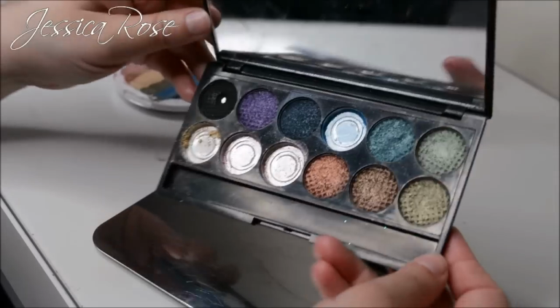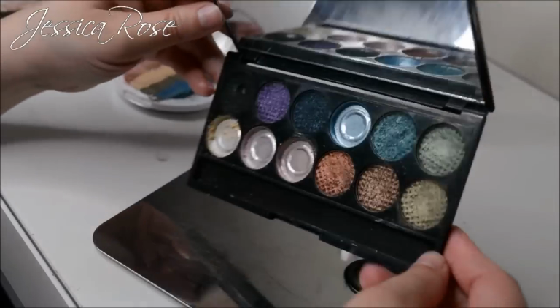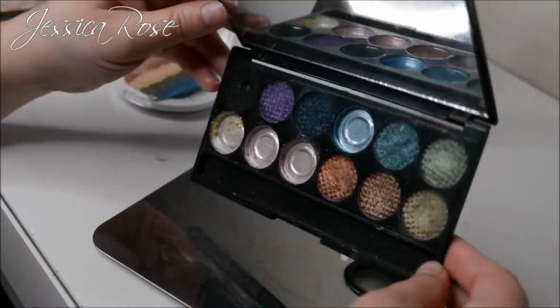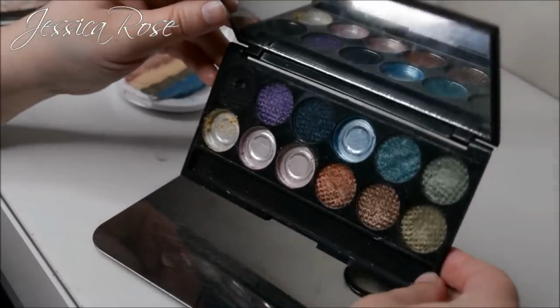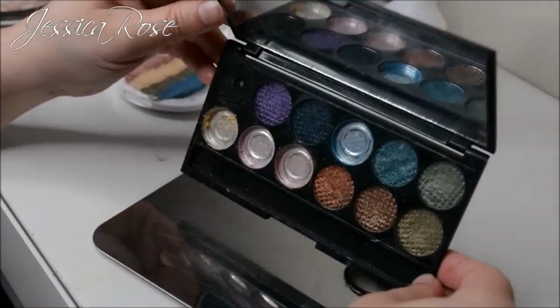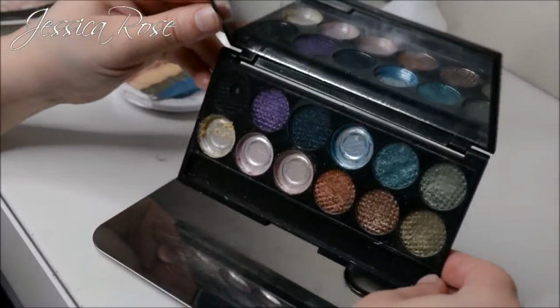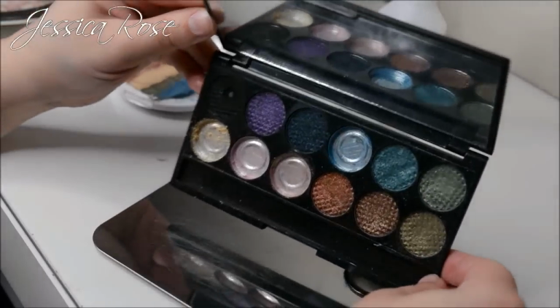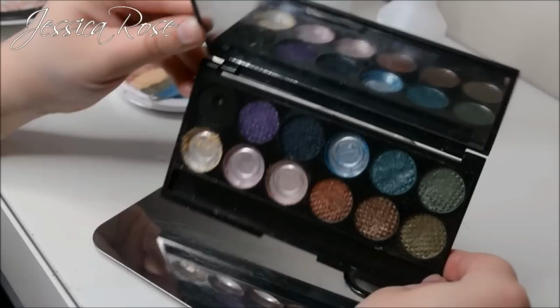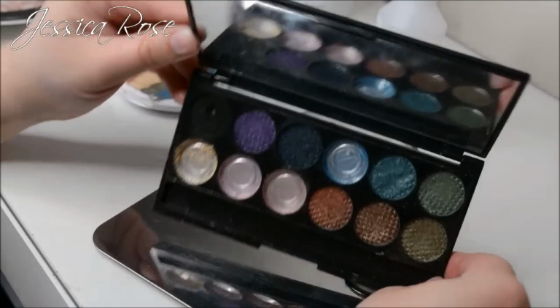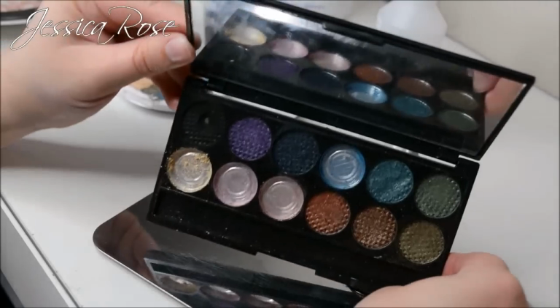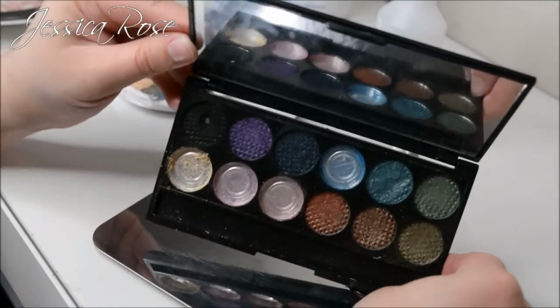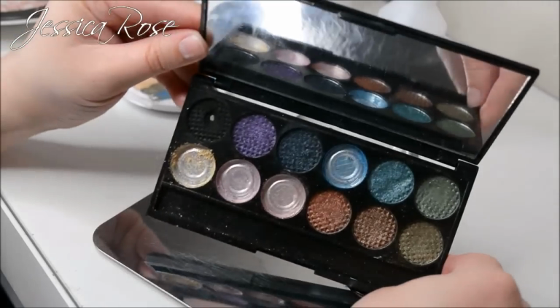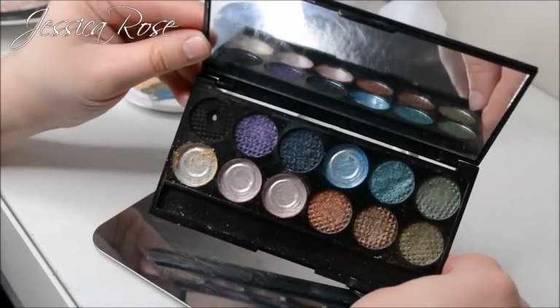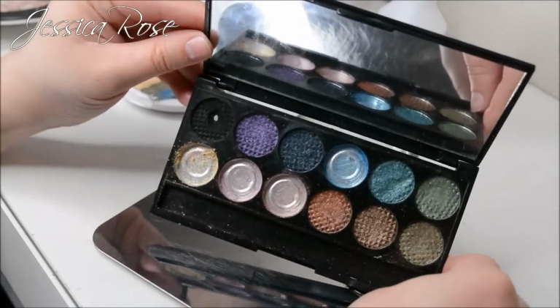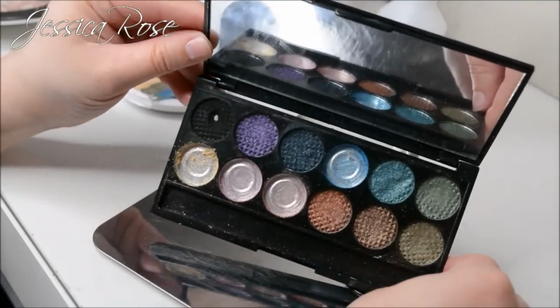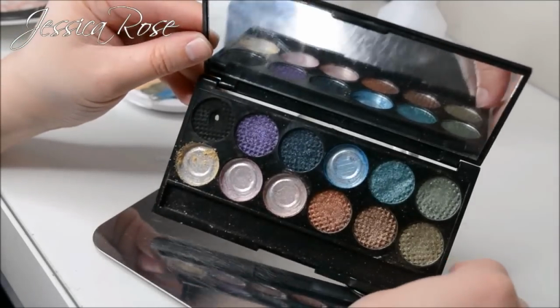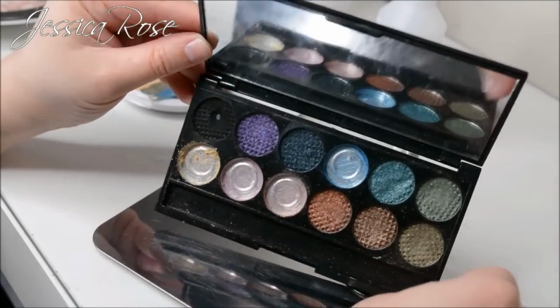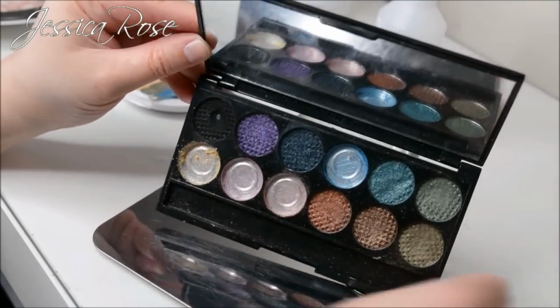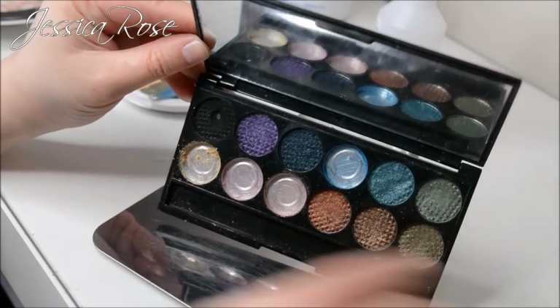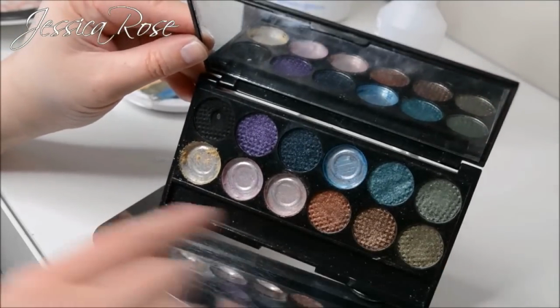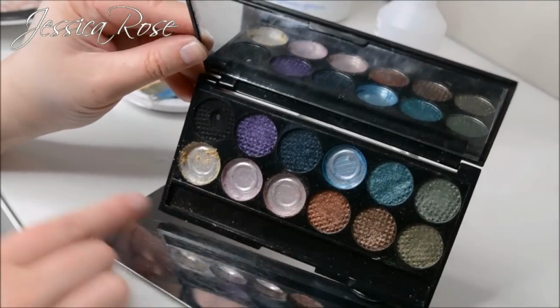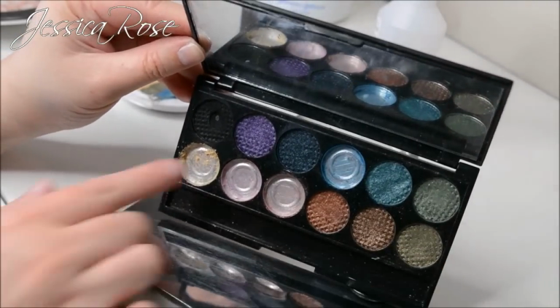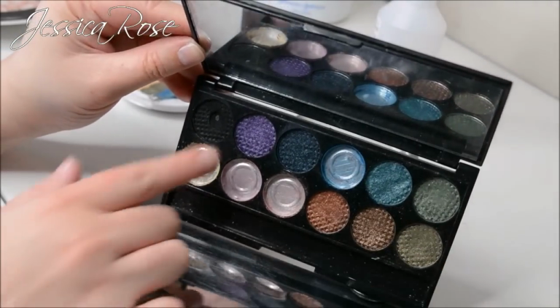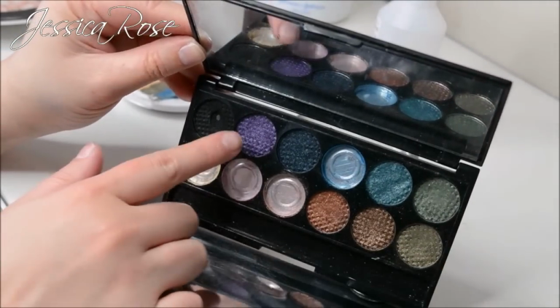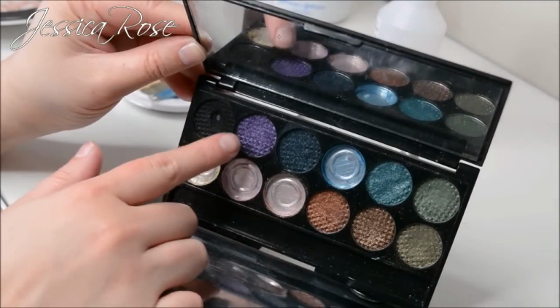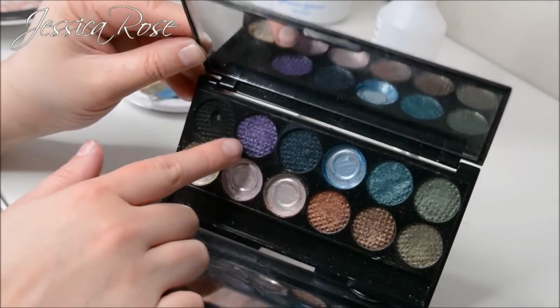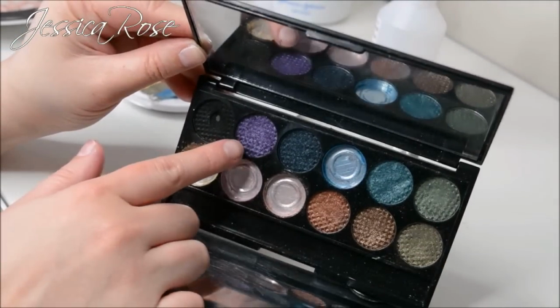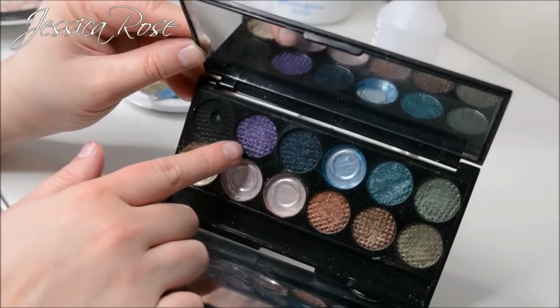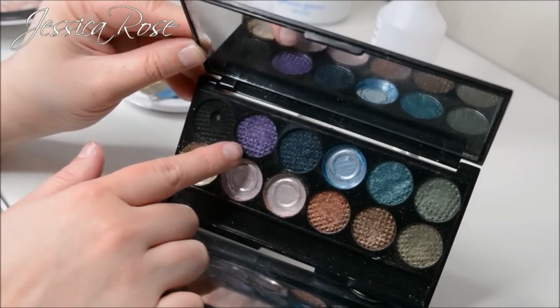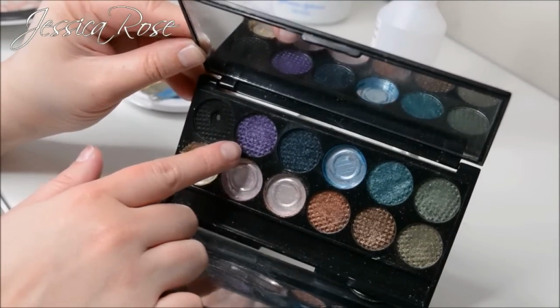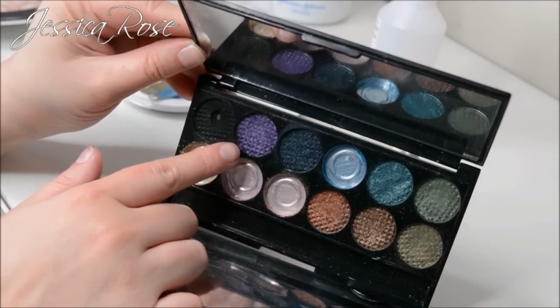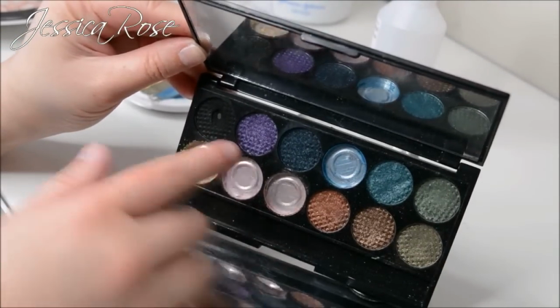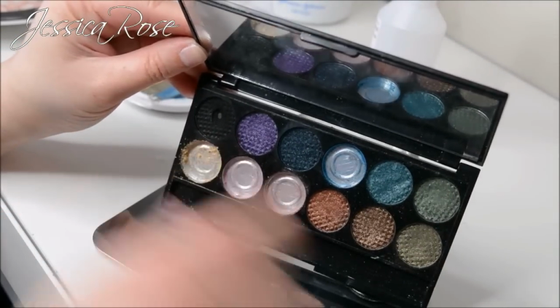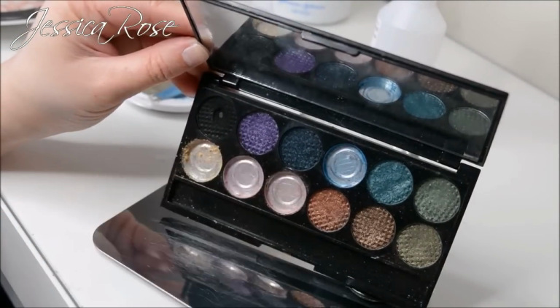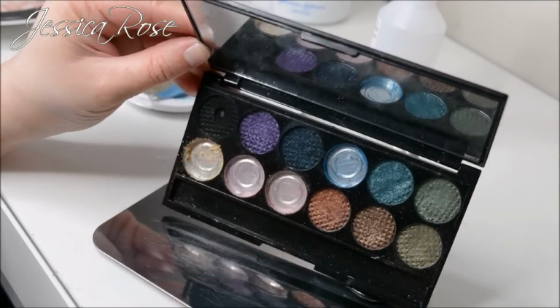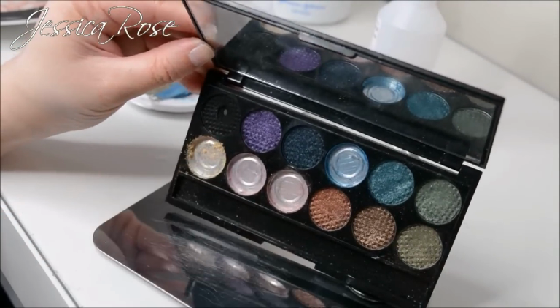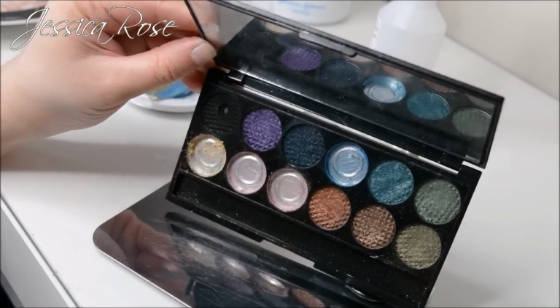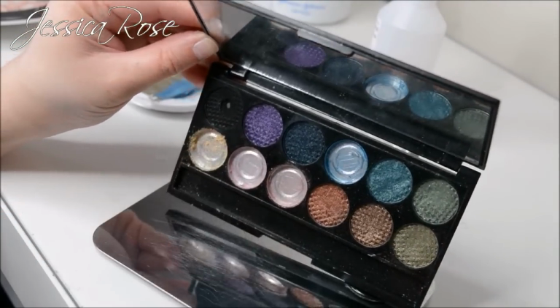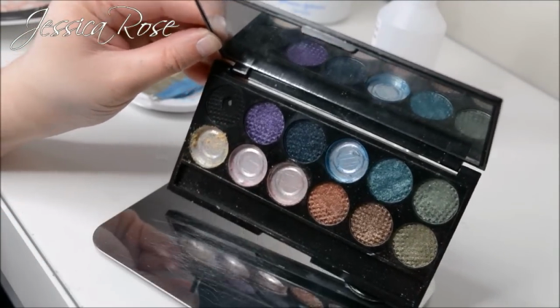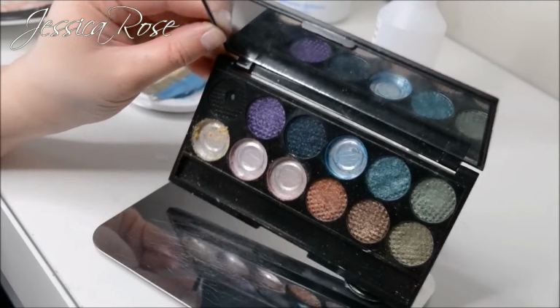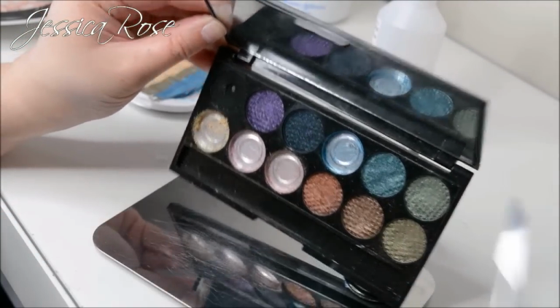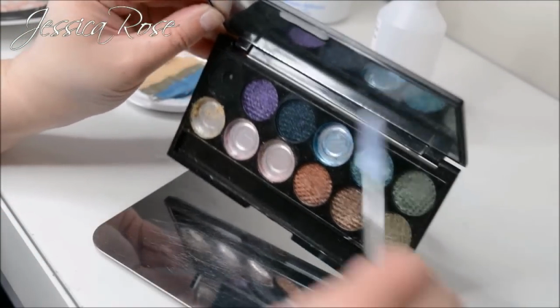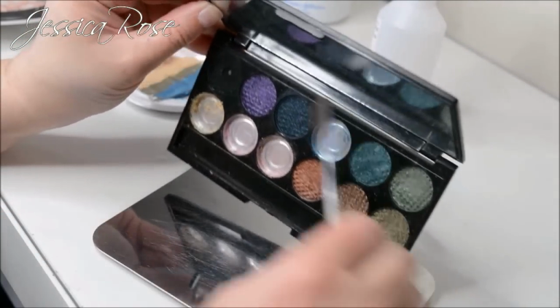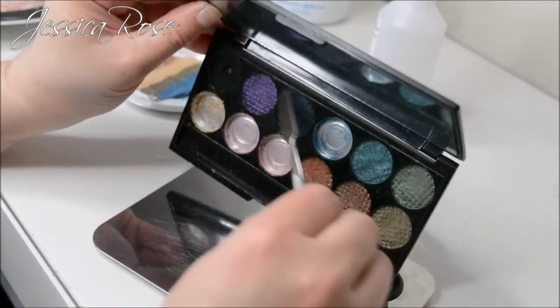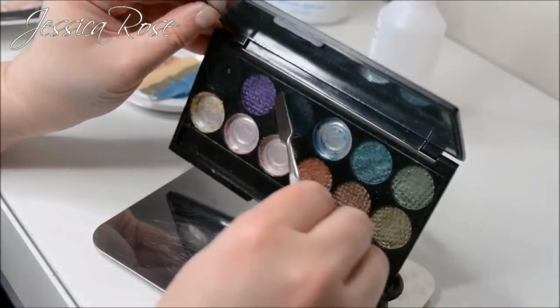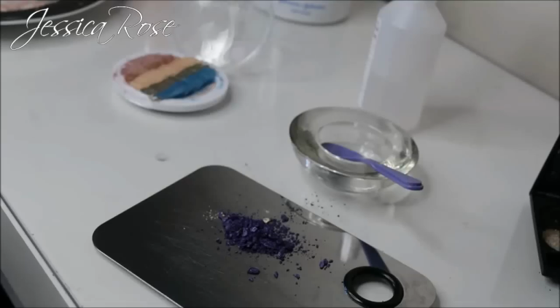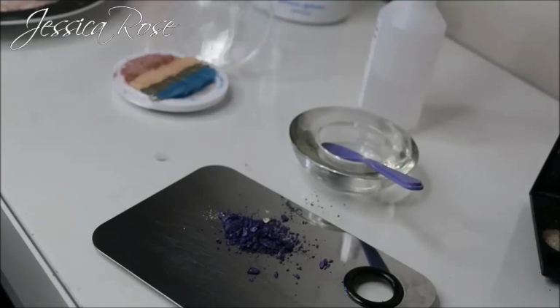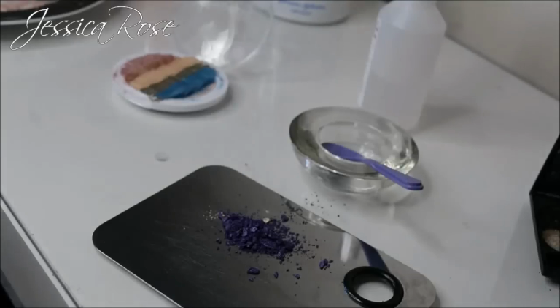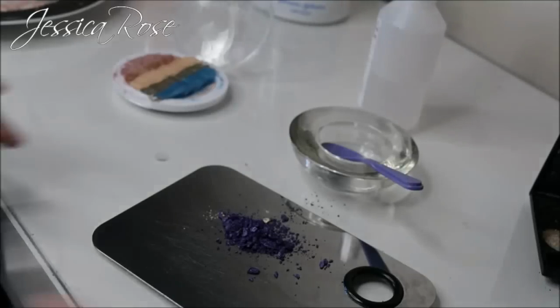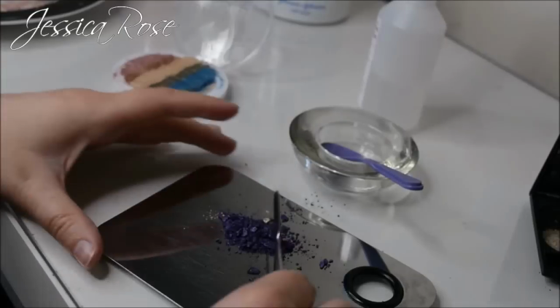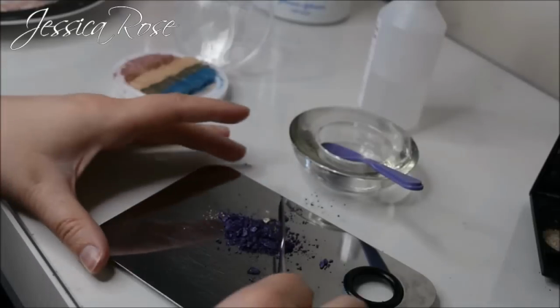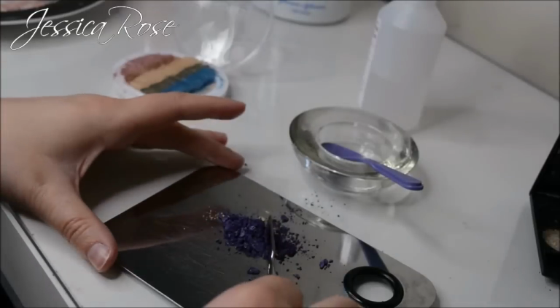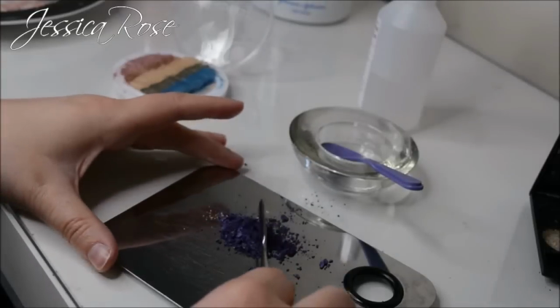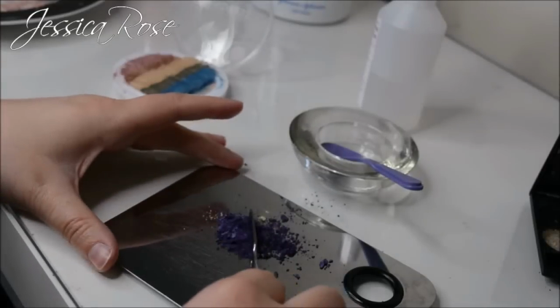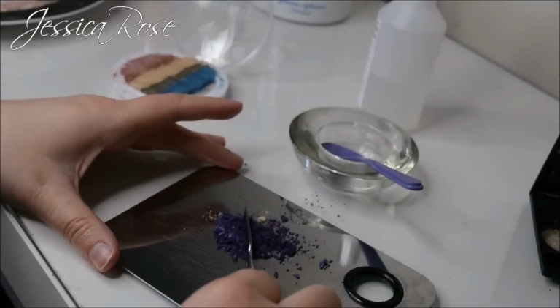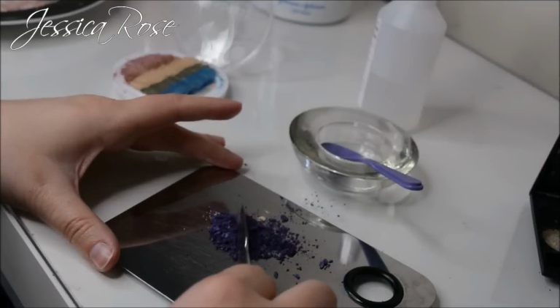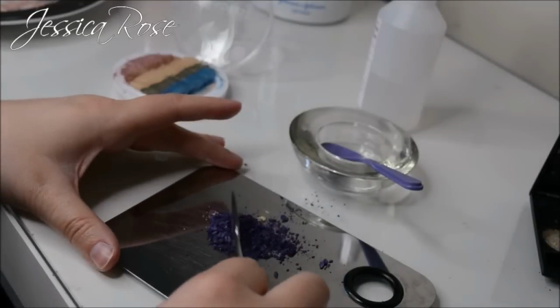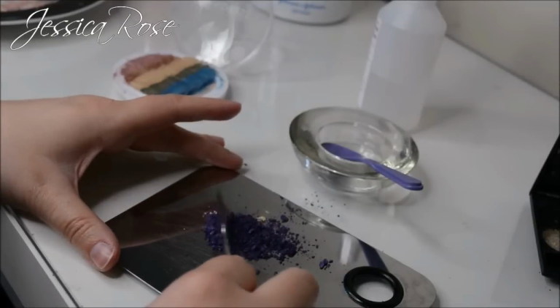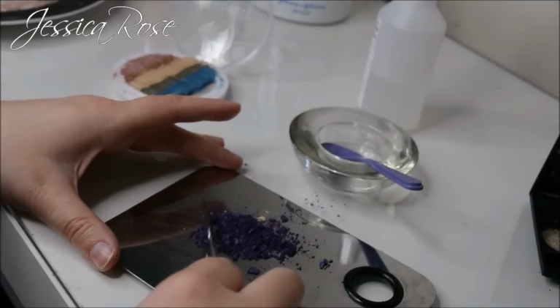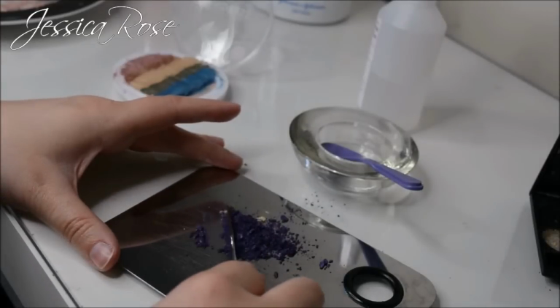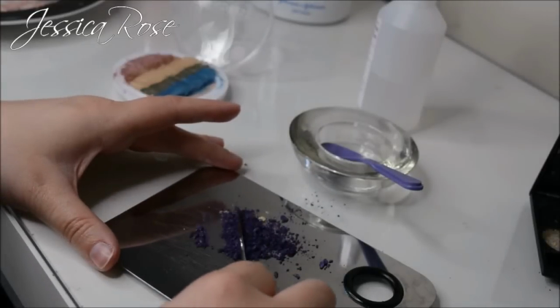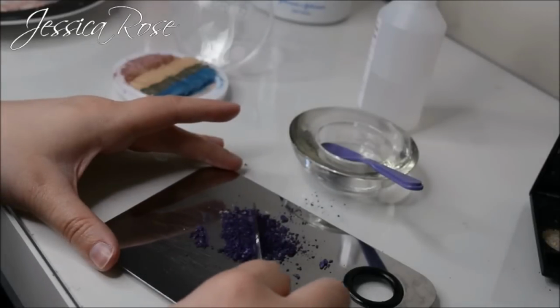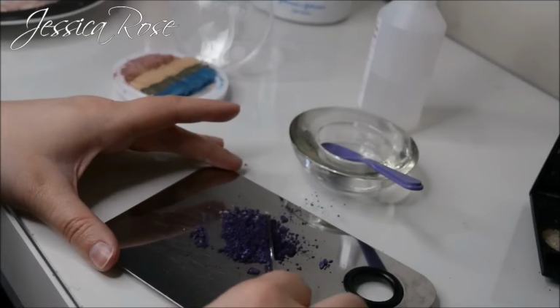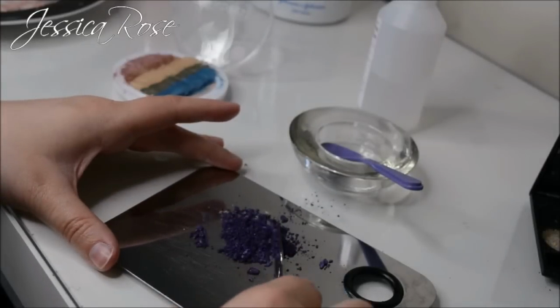Last but not least I'm going in with the purple from the Sleek palette.